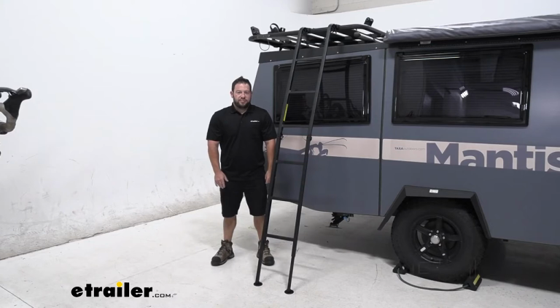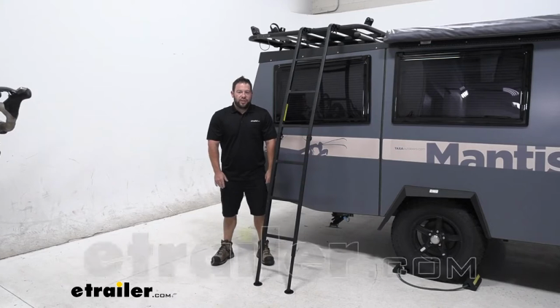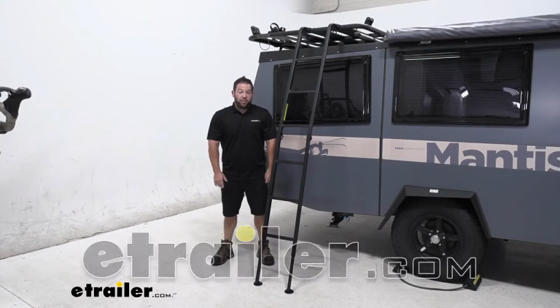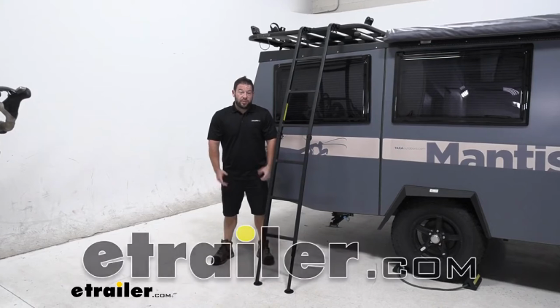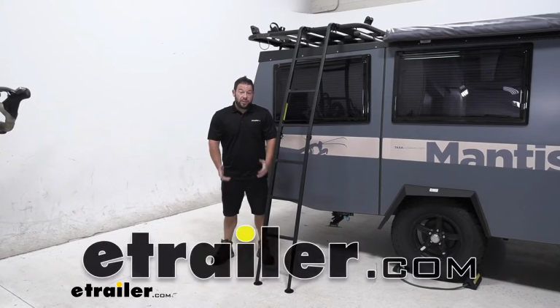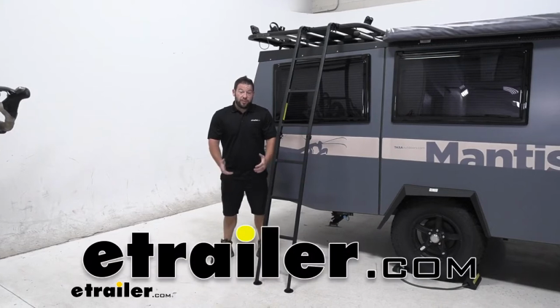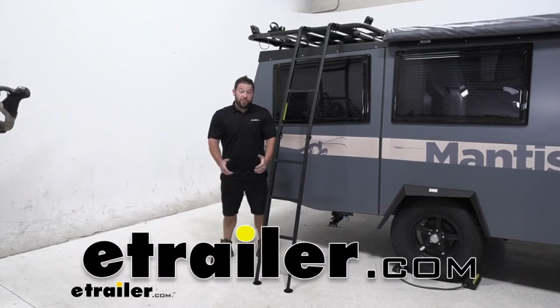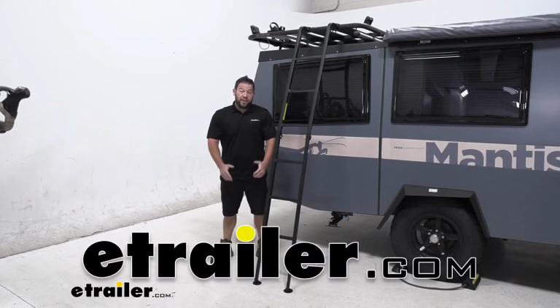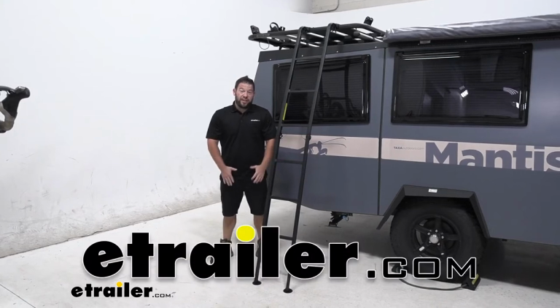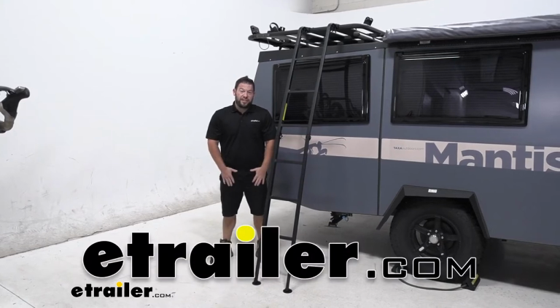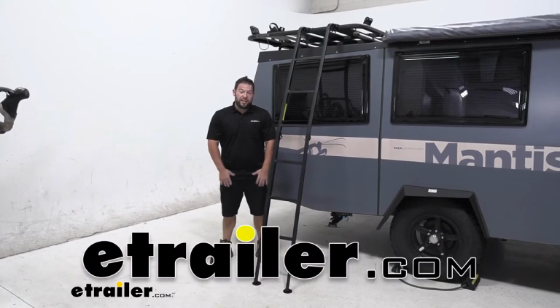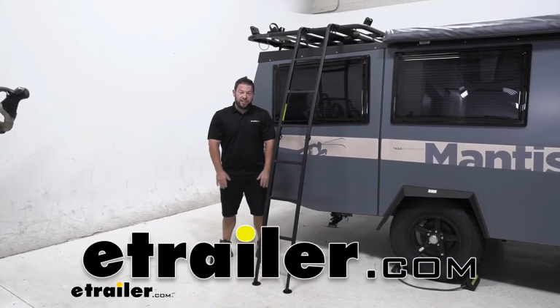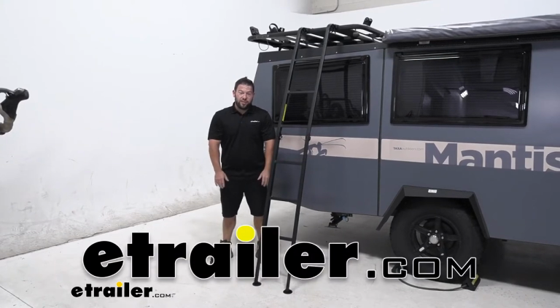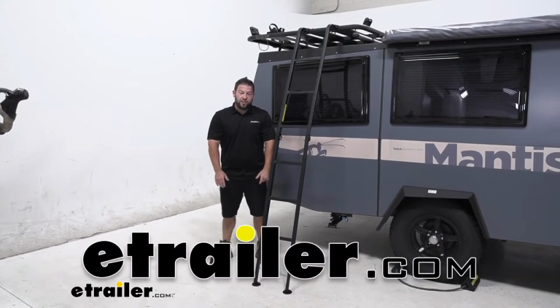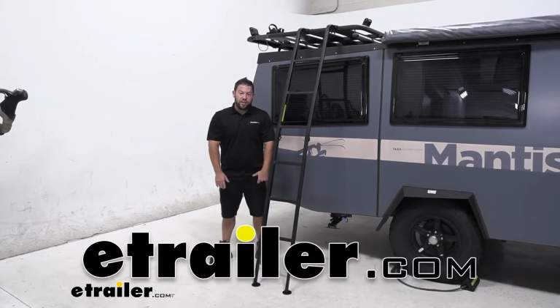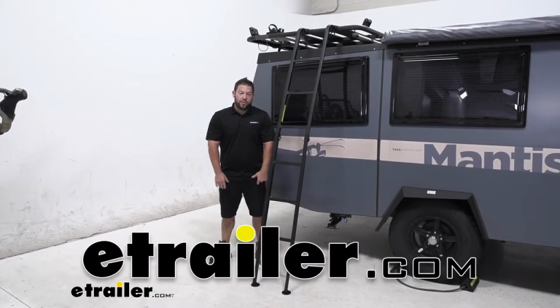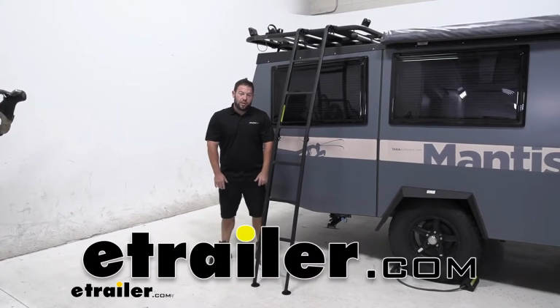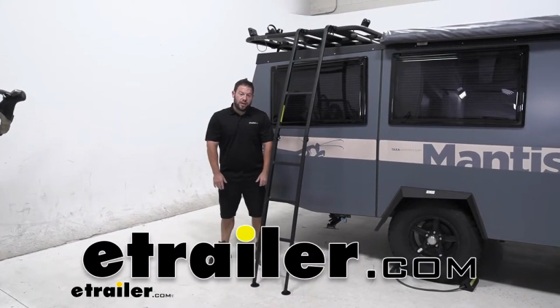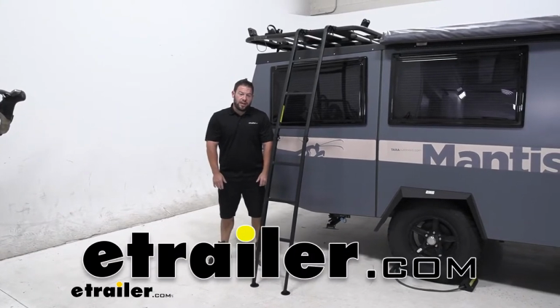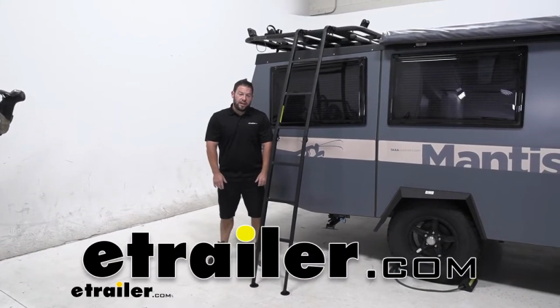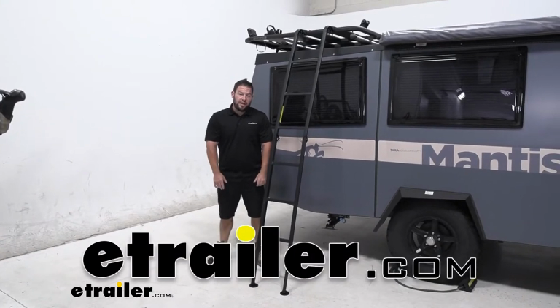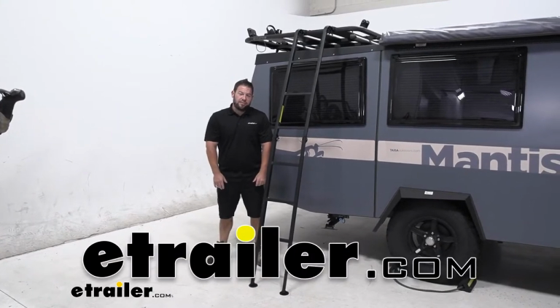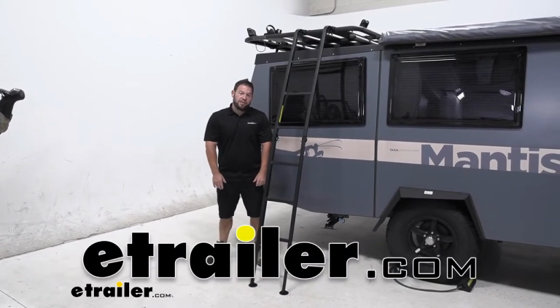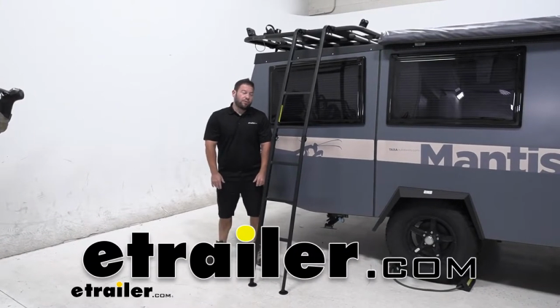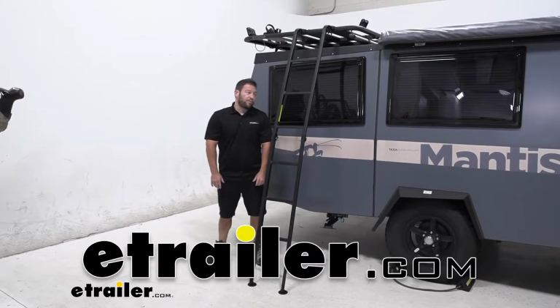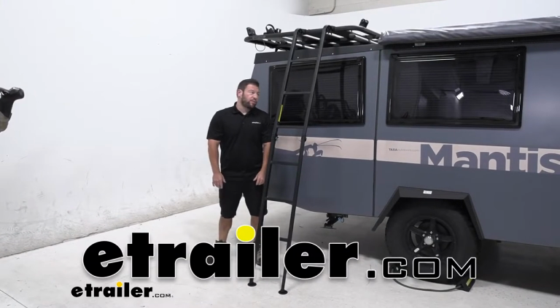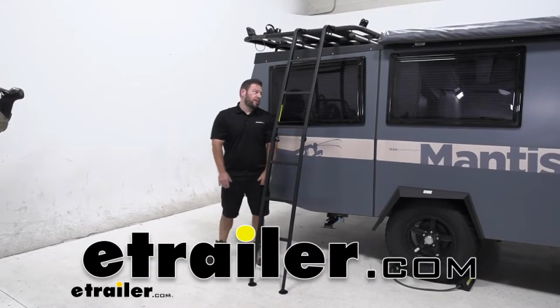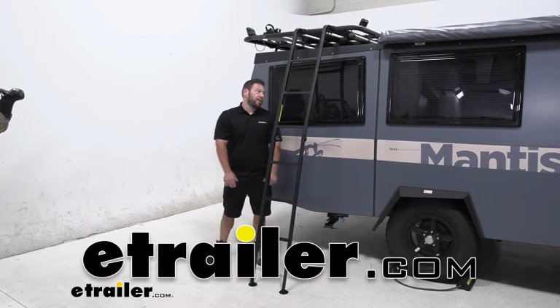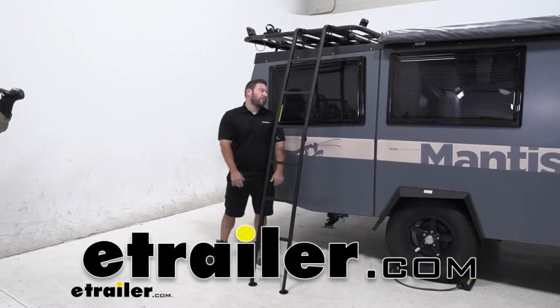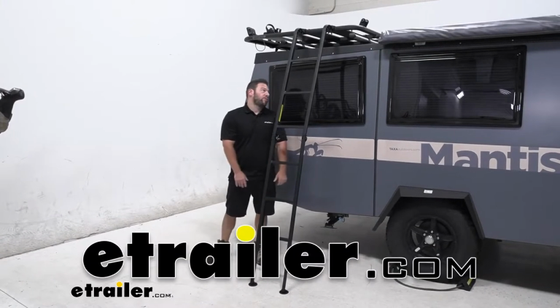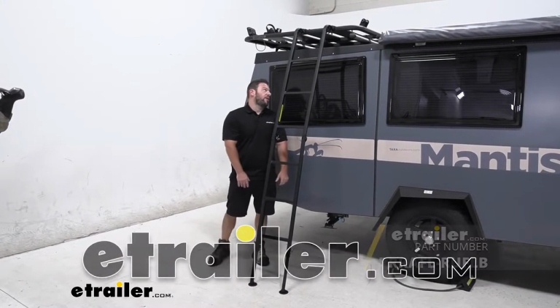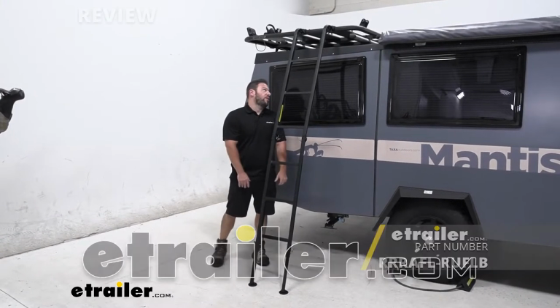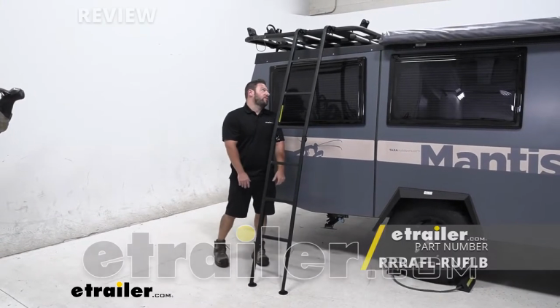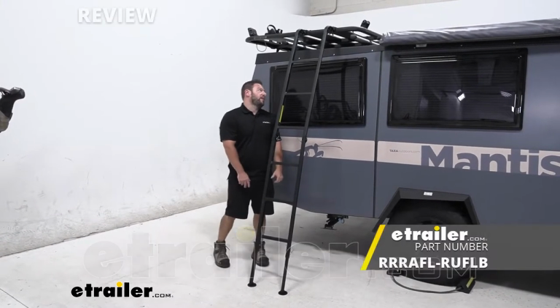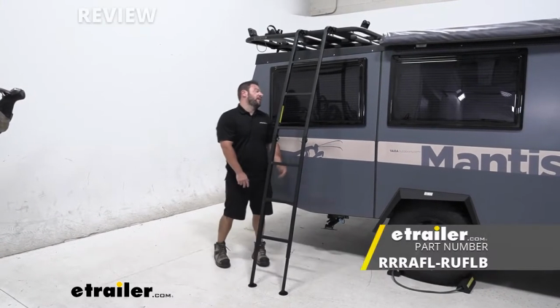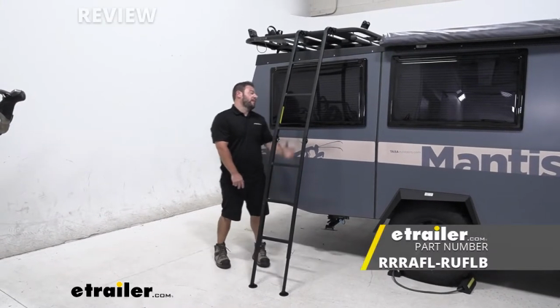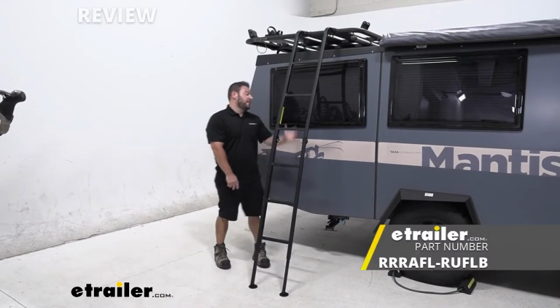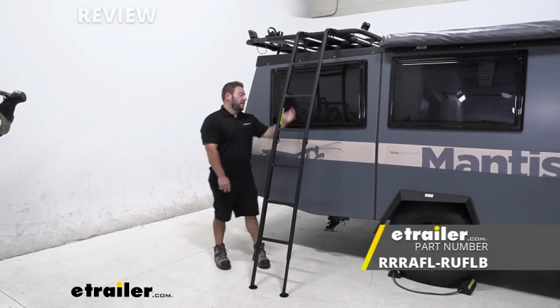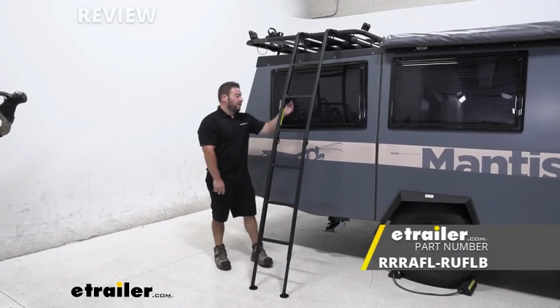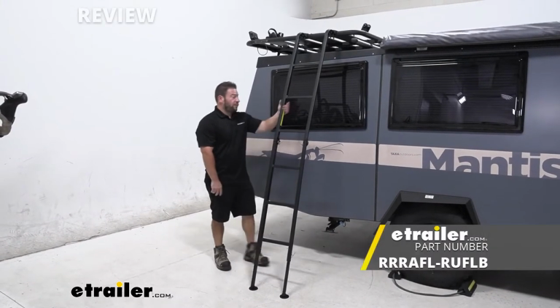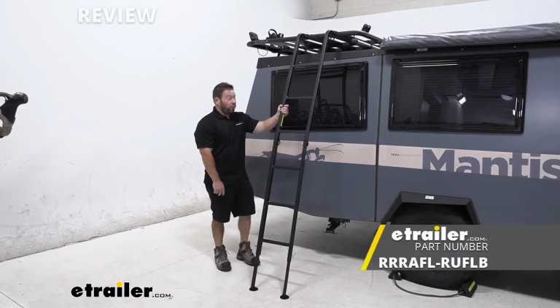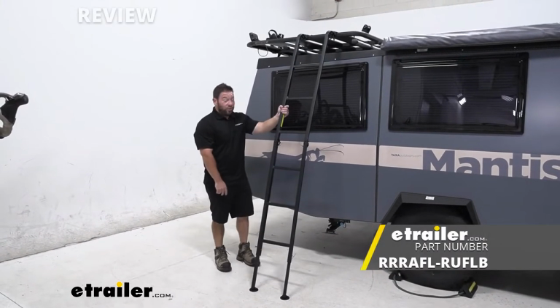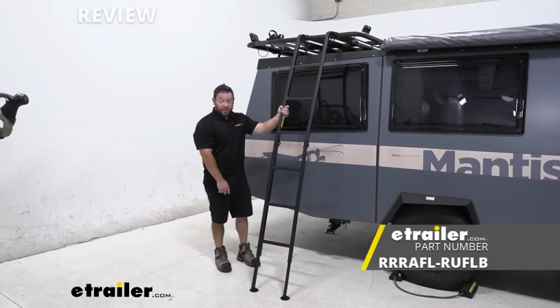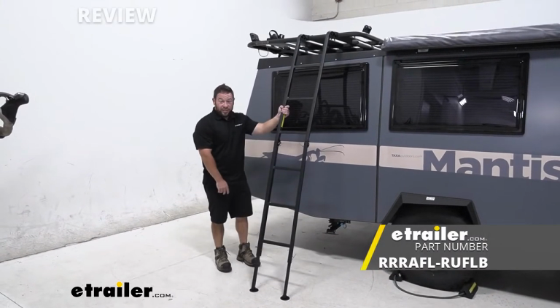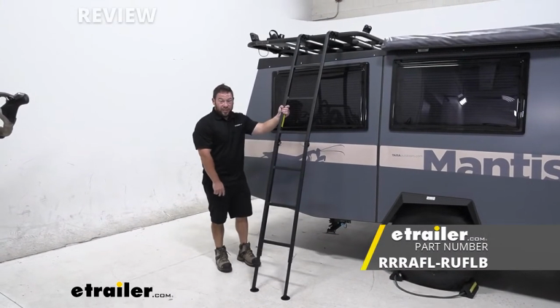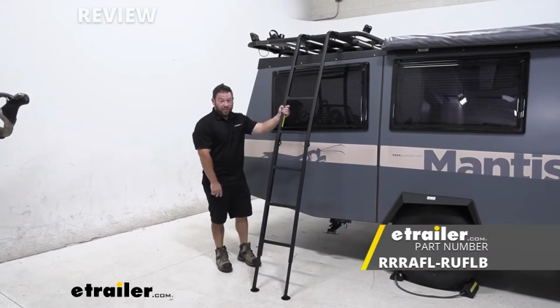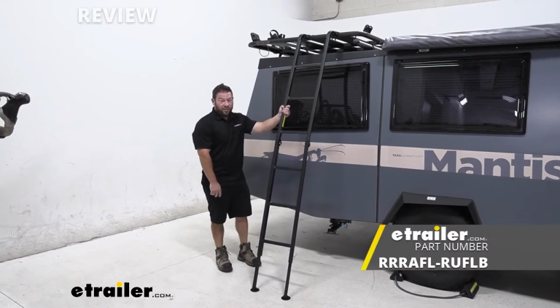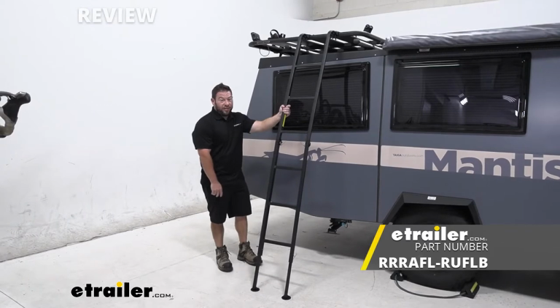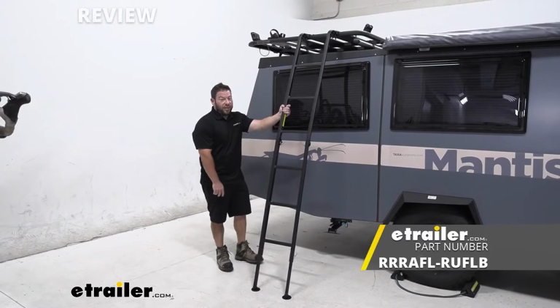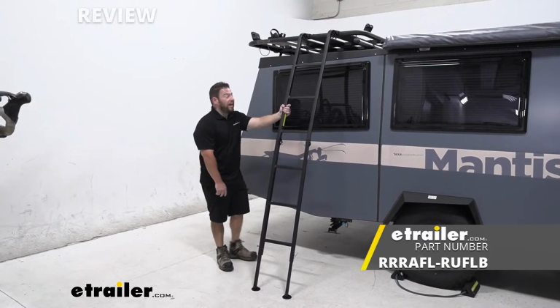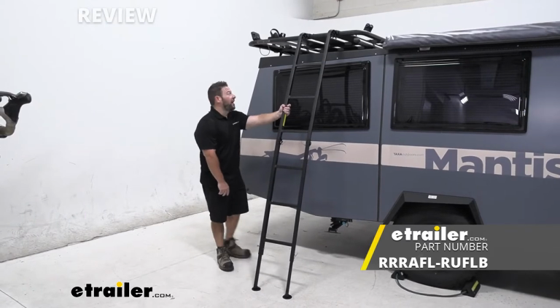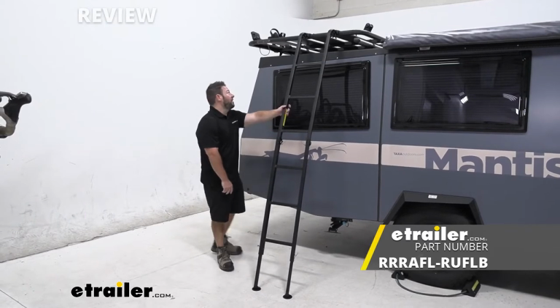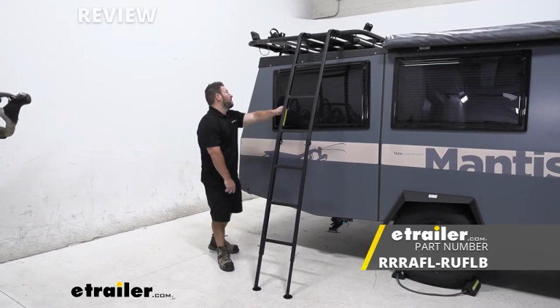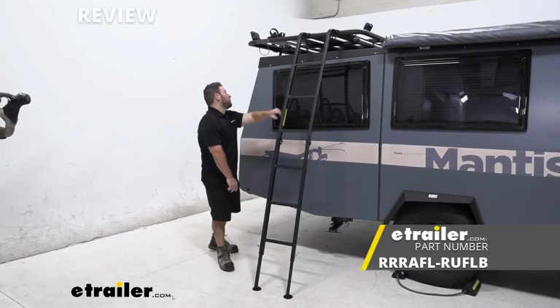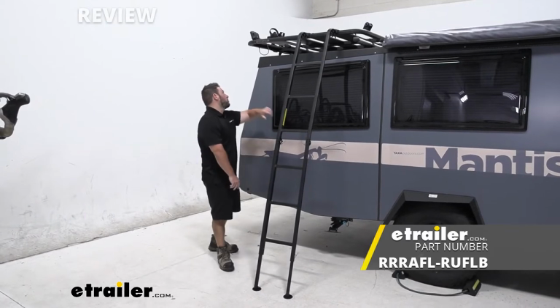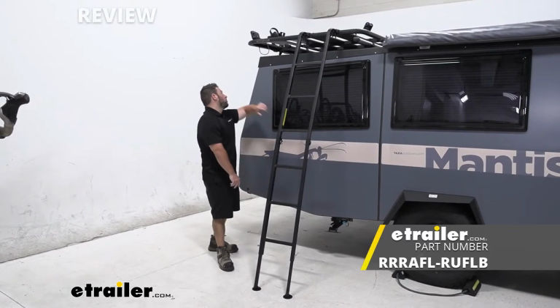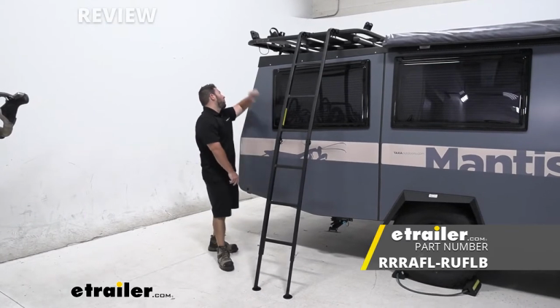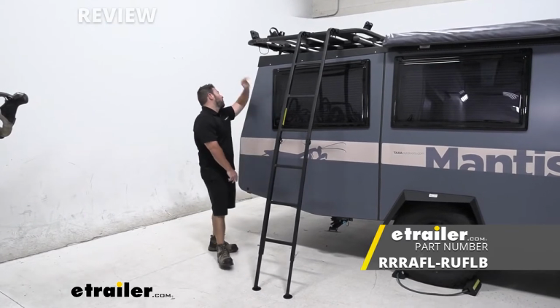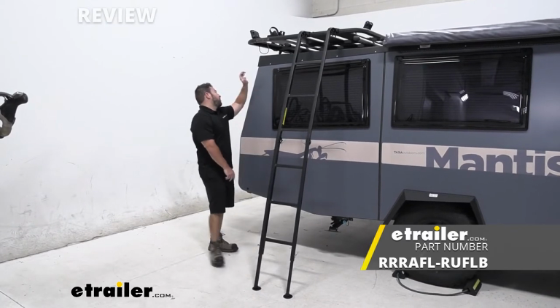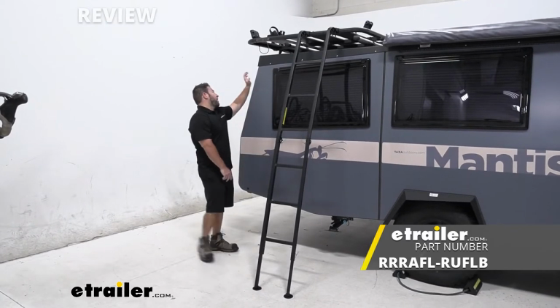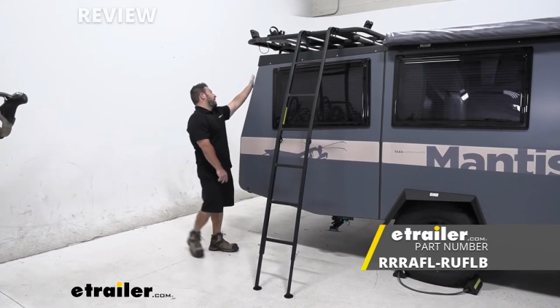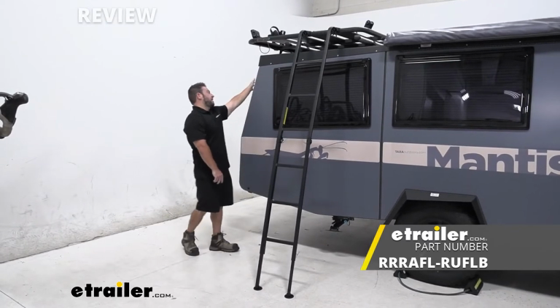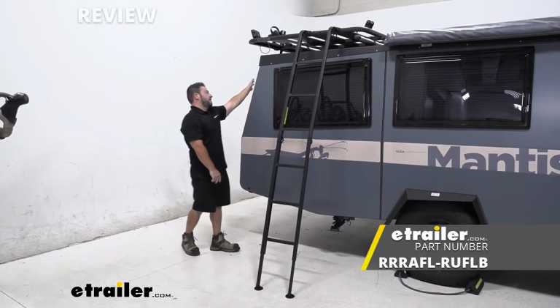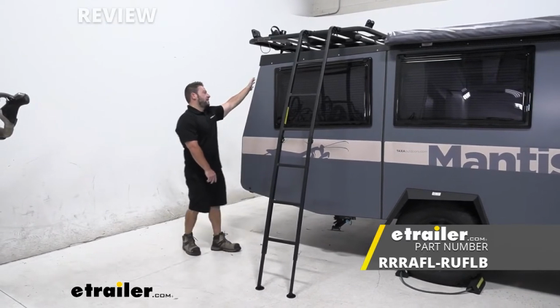What's up everybody? It's AJ with eTrader.com. Today we're going to be checking out the Rhino Rack Folding Ladder and Storage Brackets.